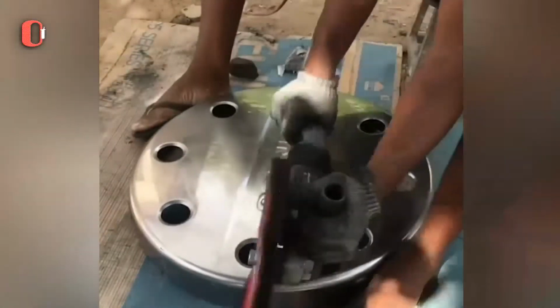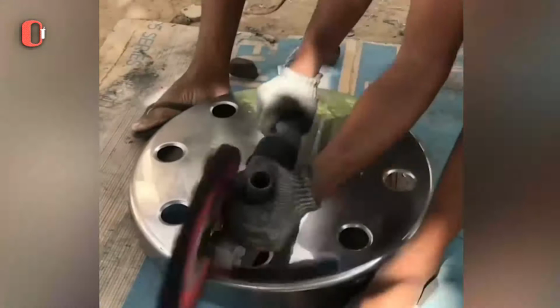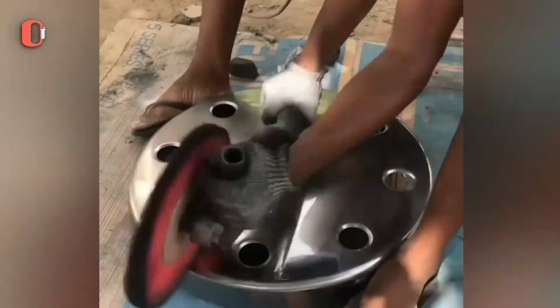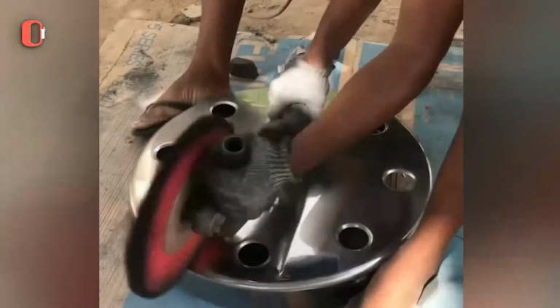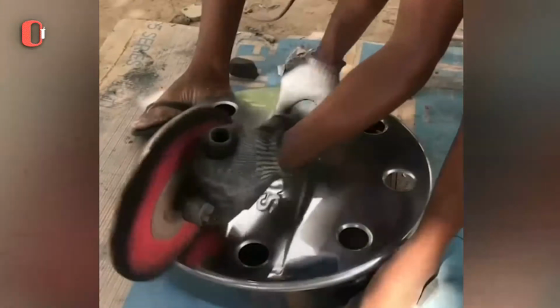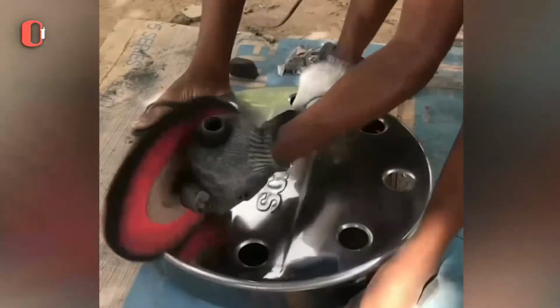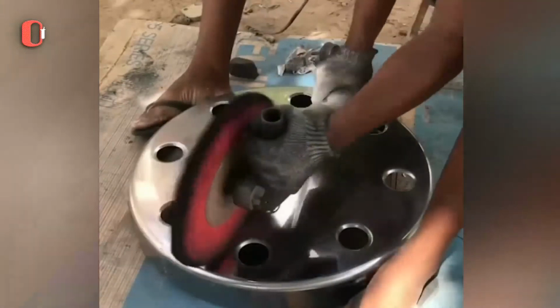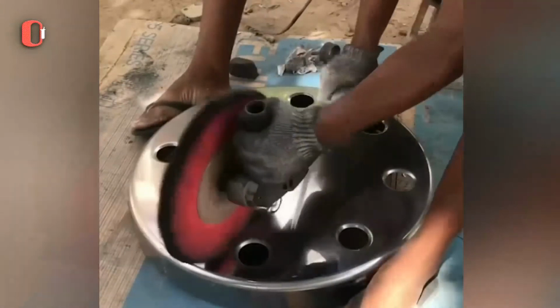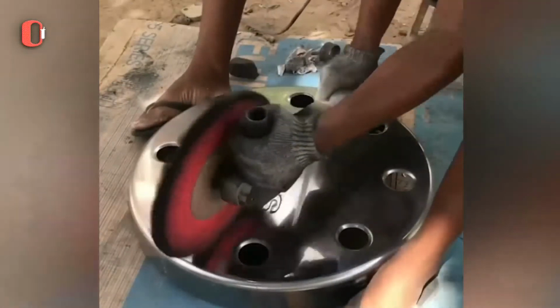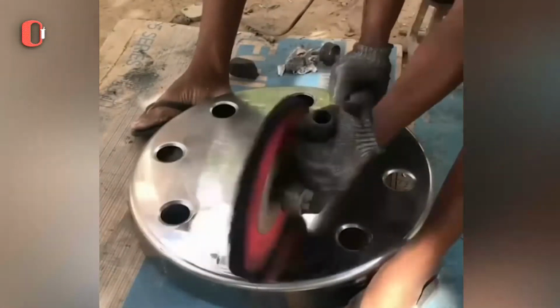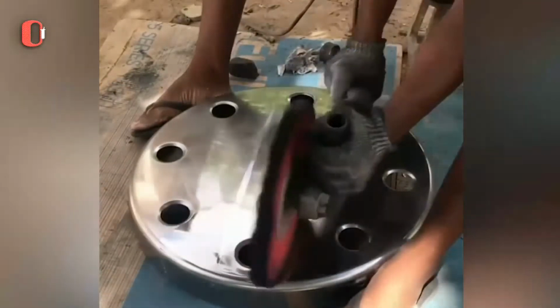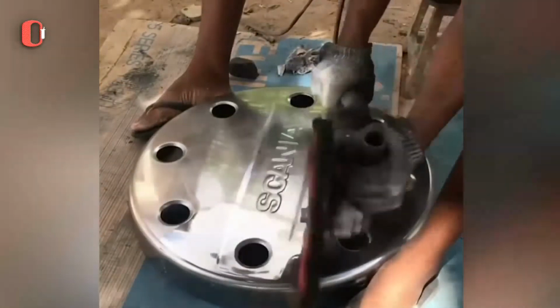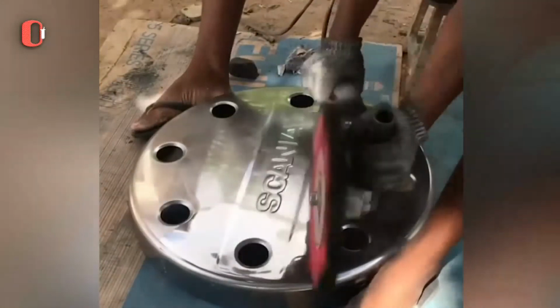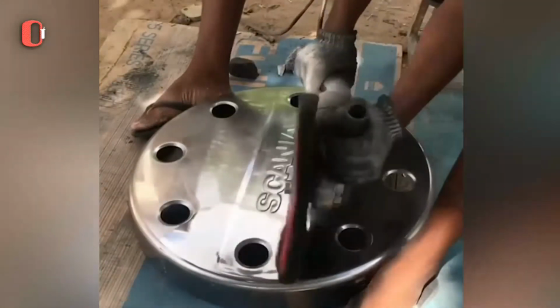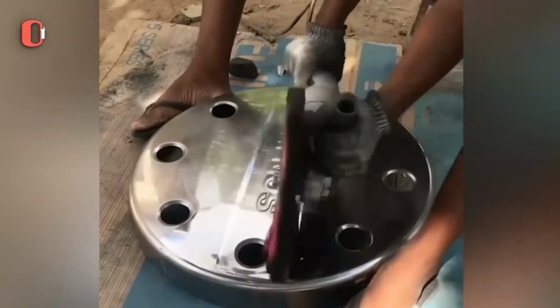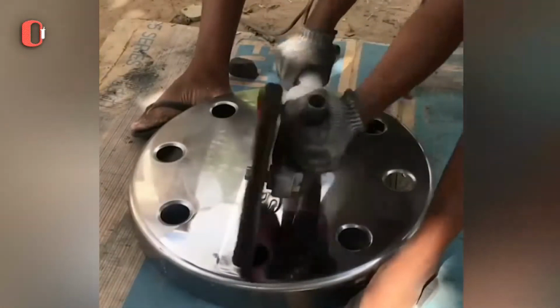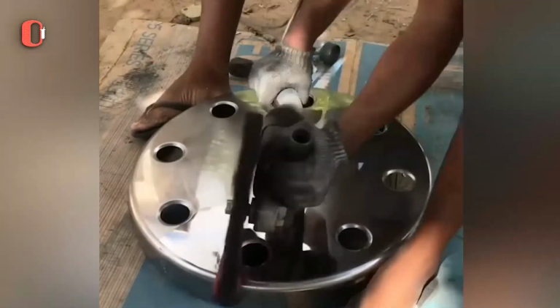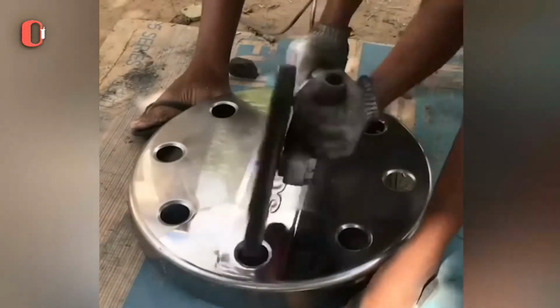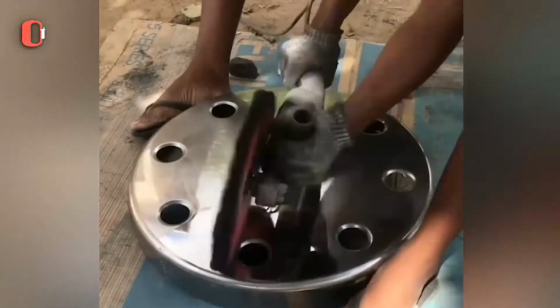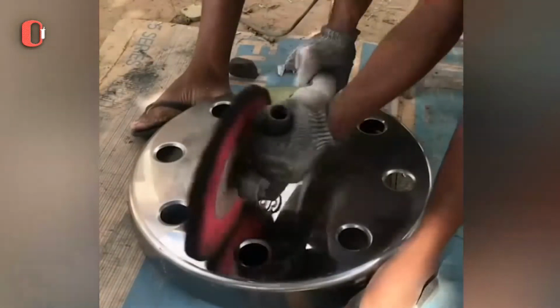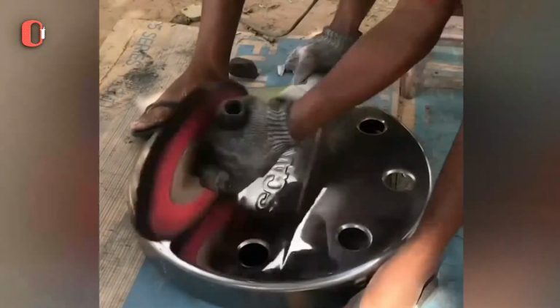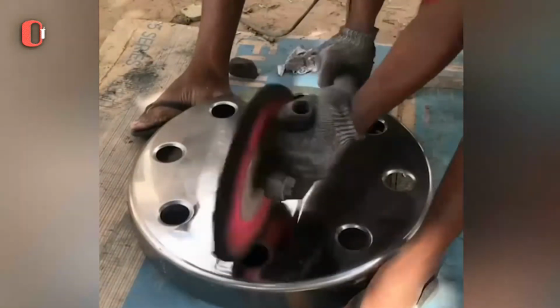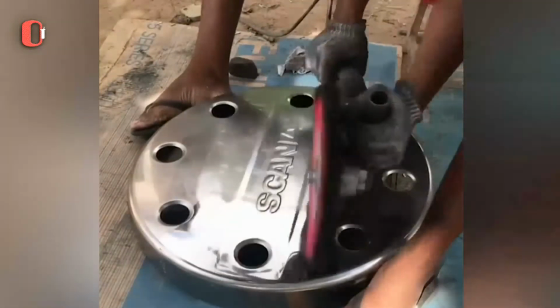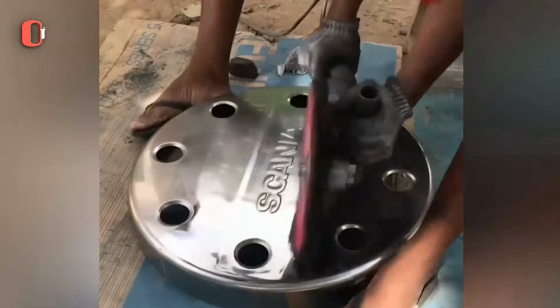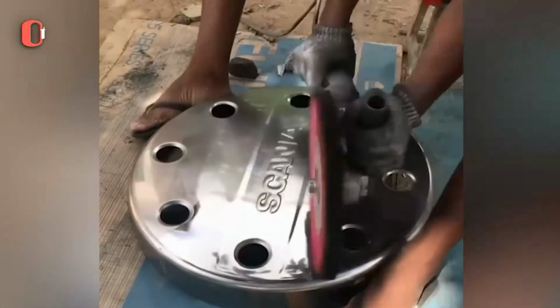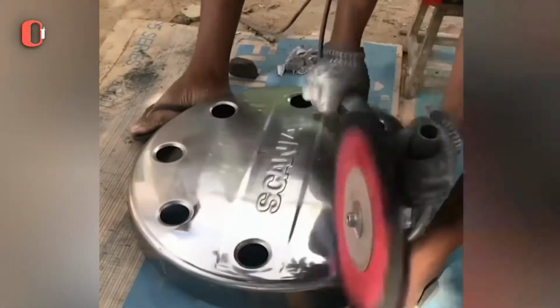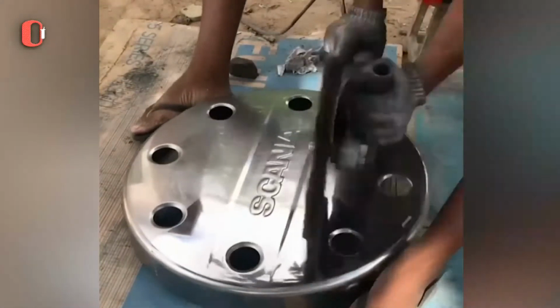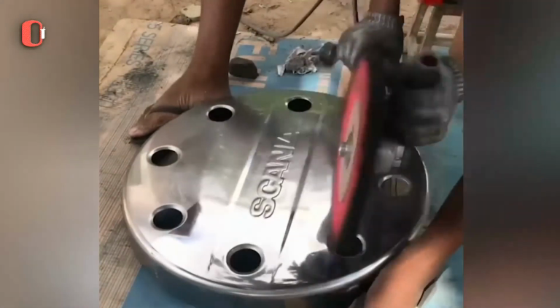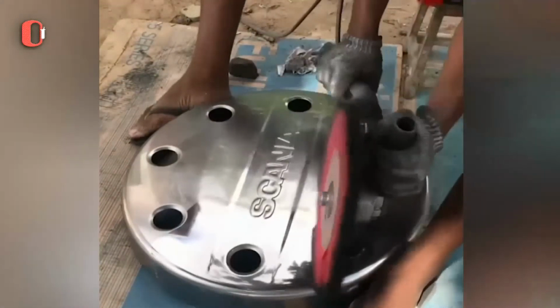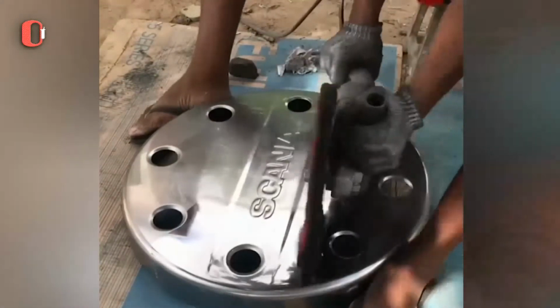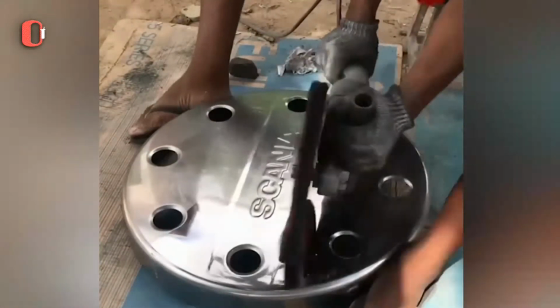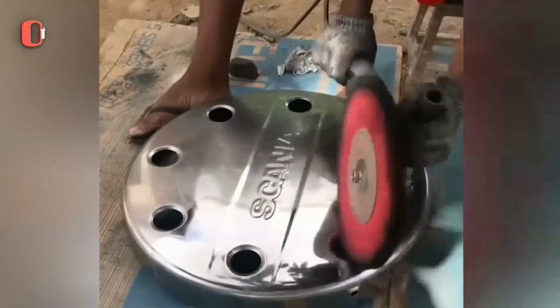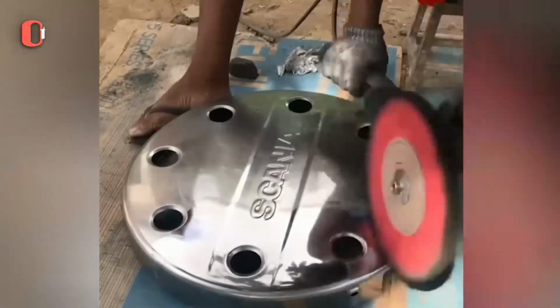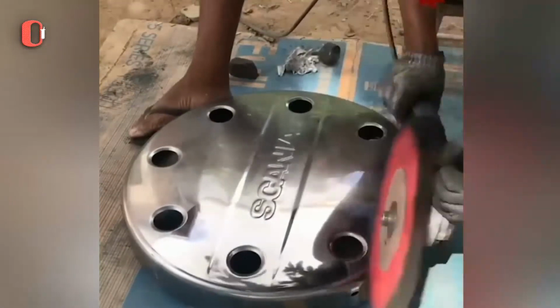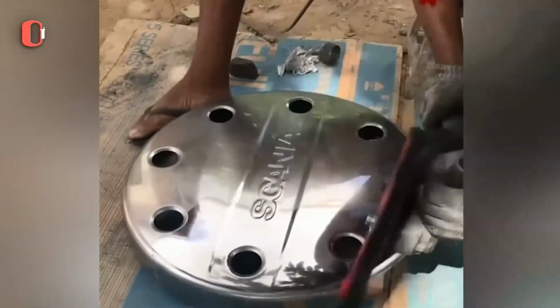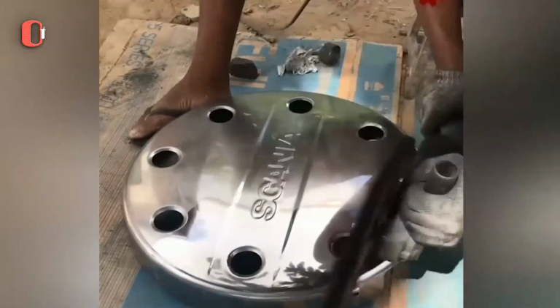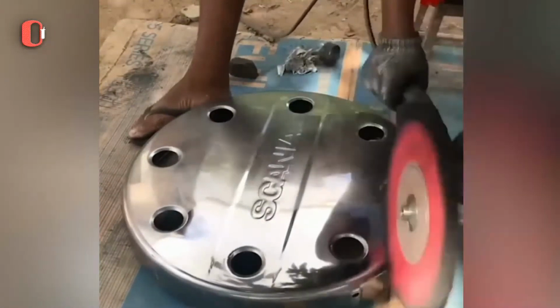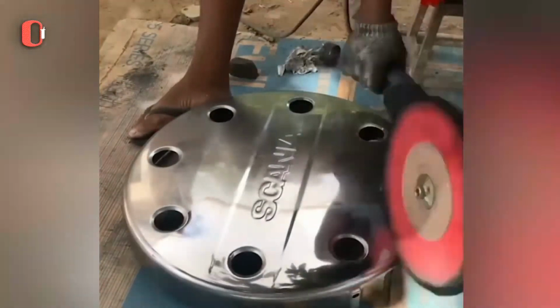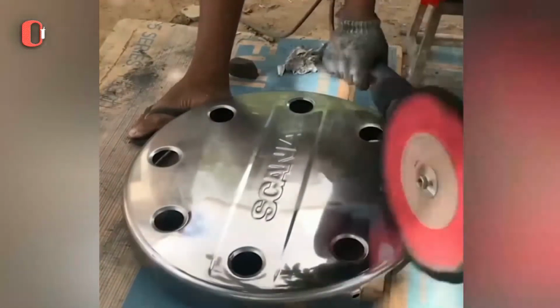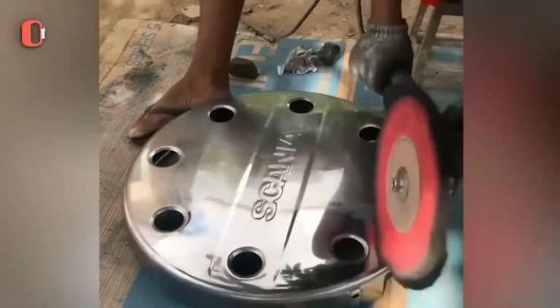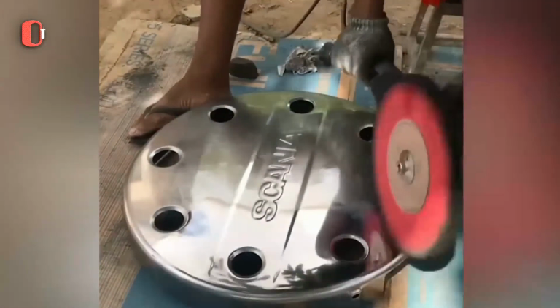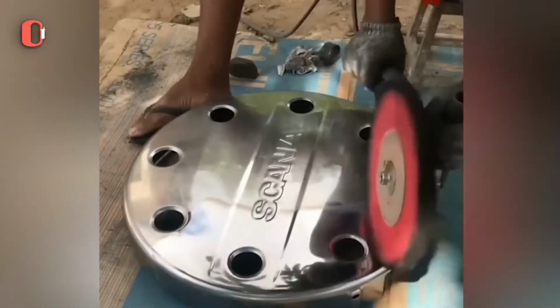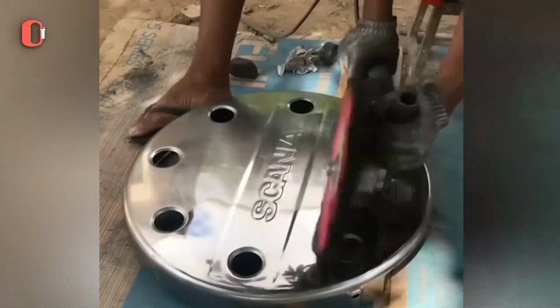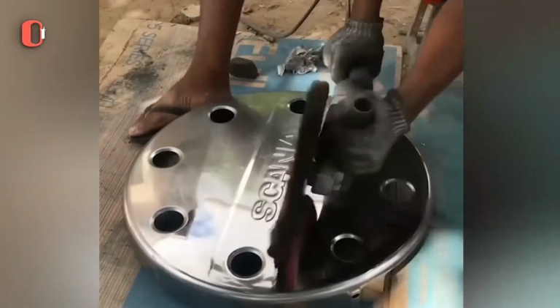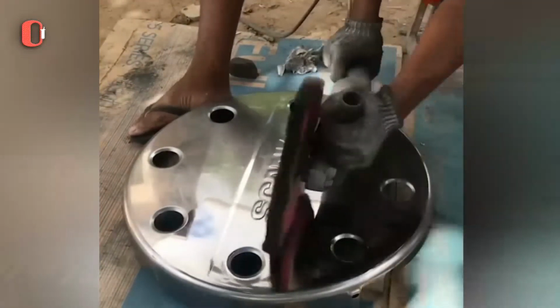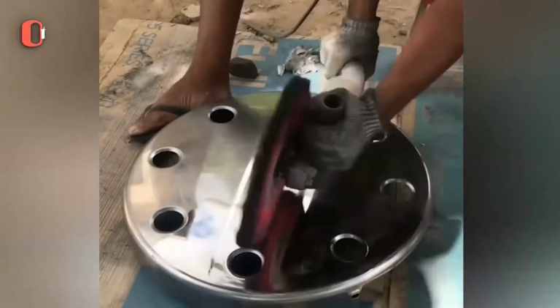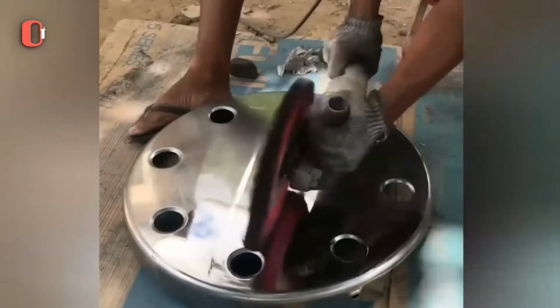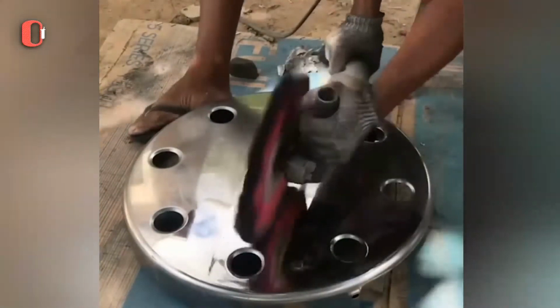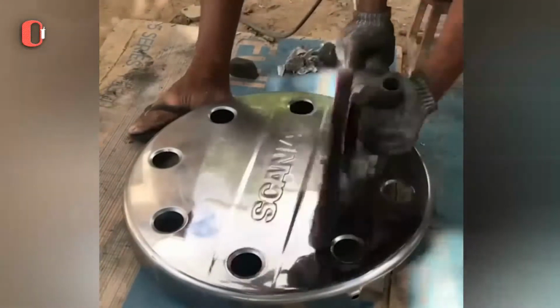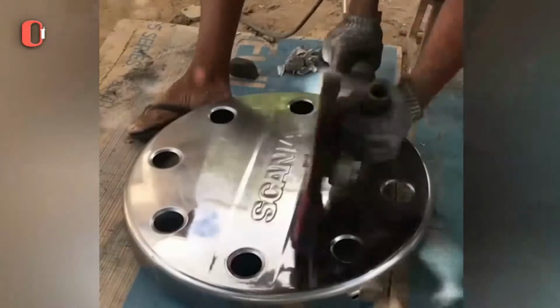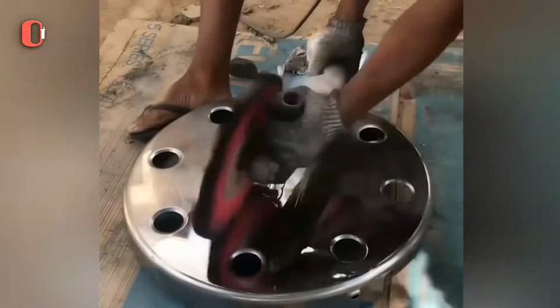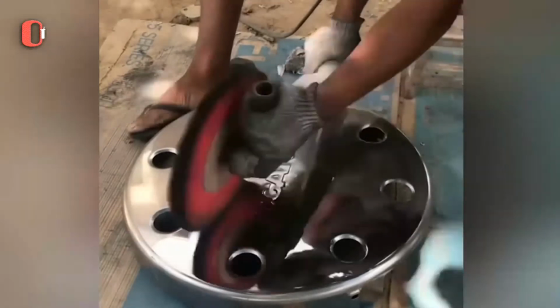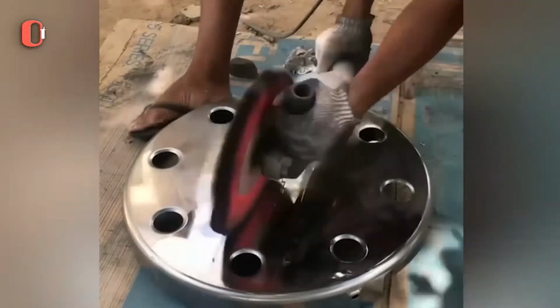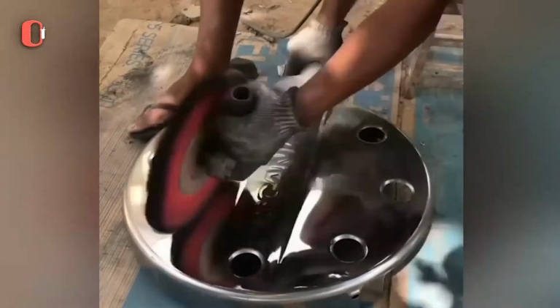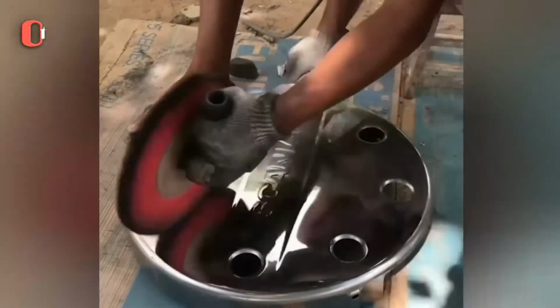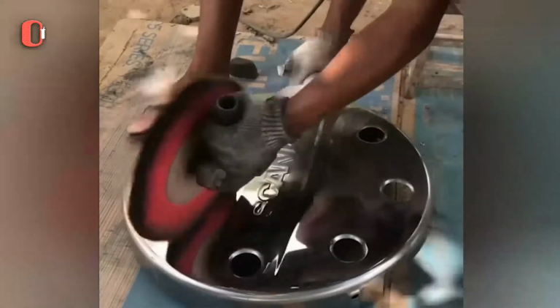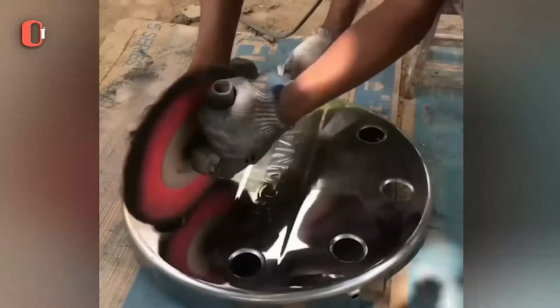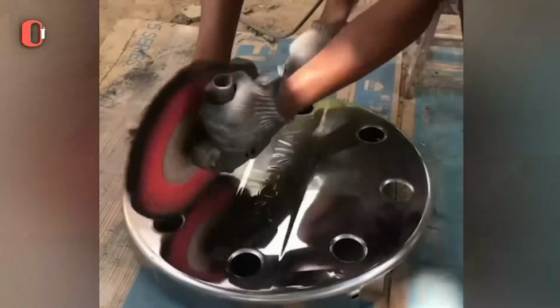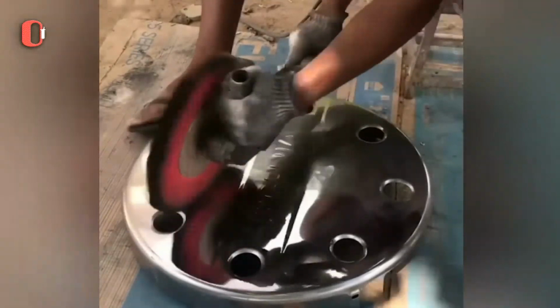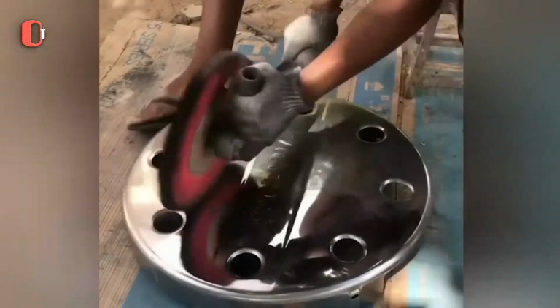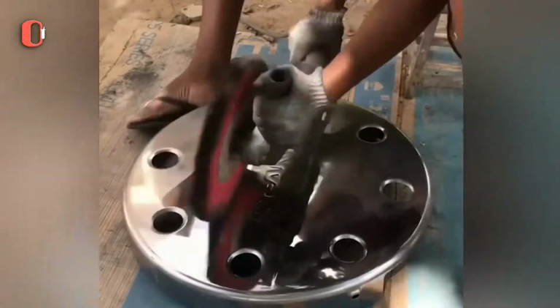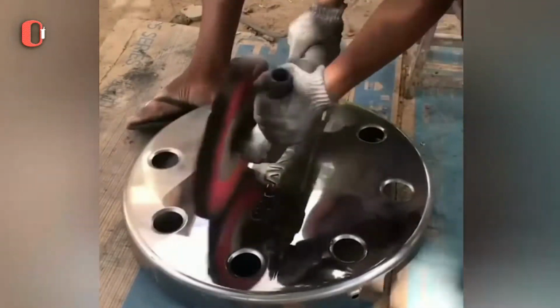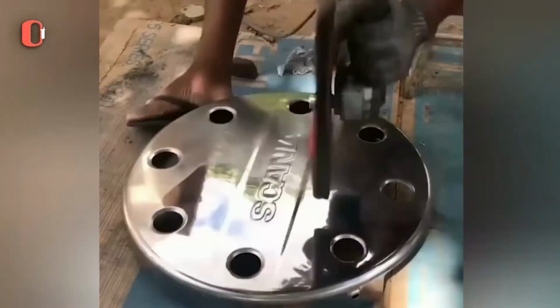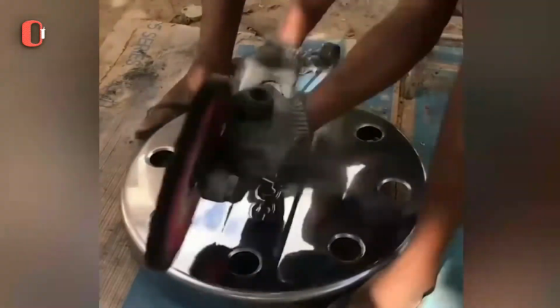Polishing machines use brushes to accomplish brushing, buffing, polishing, and finishing on any metal substance.